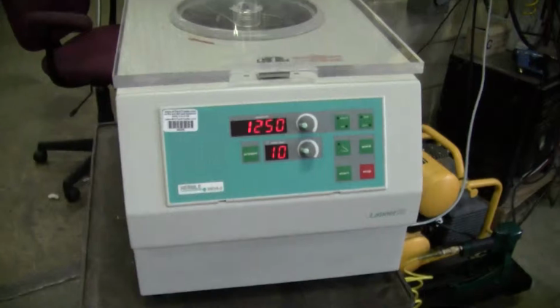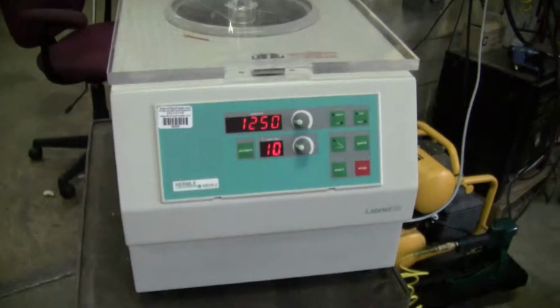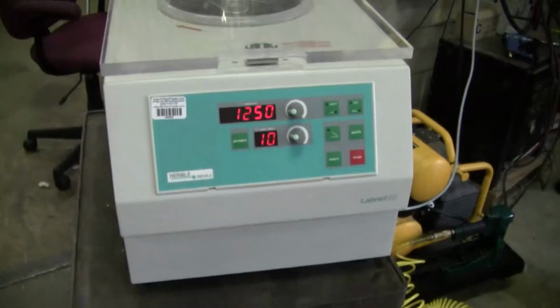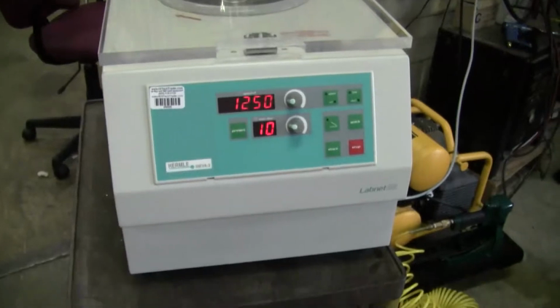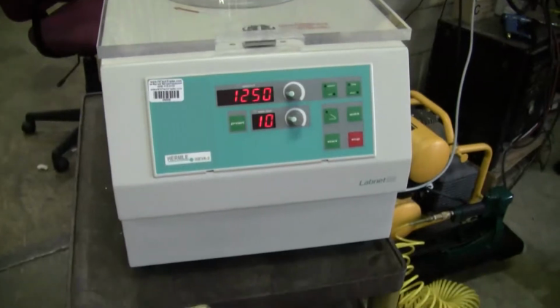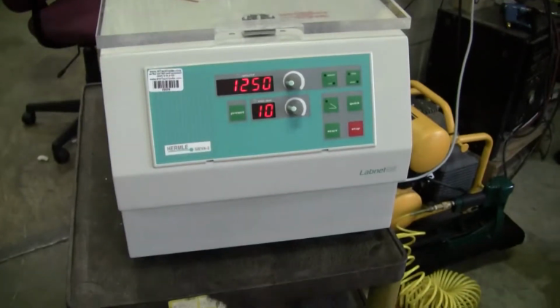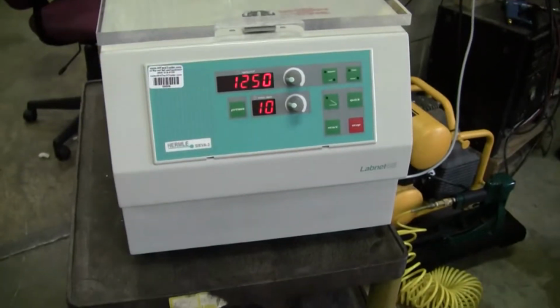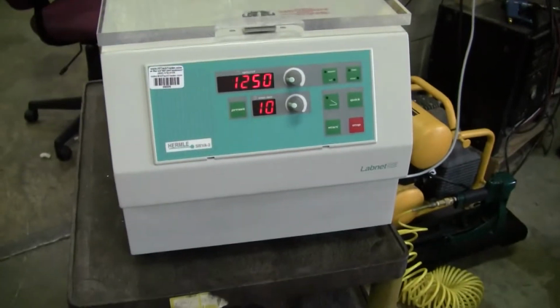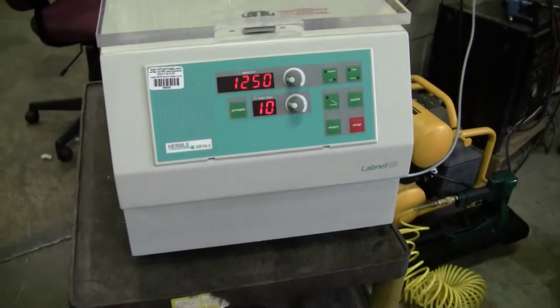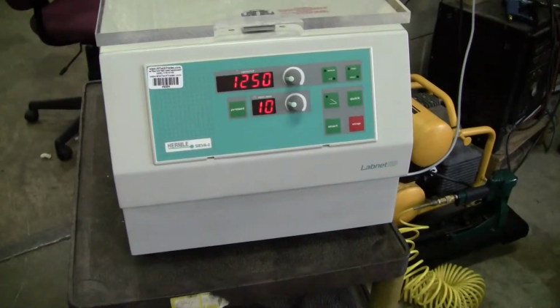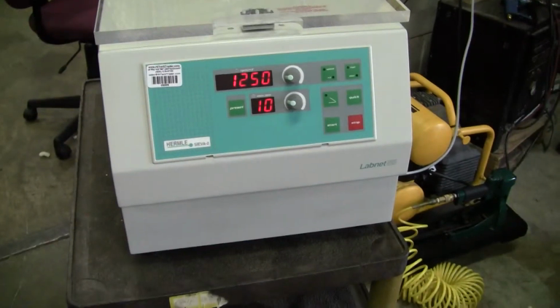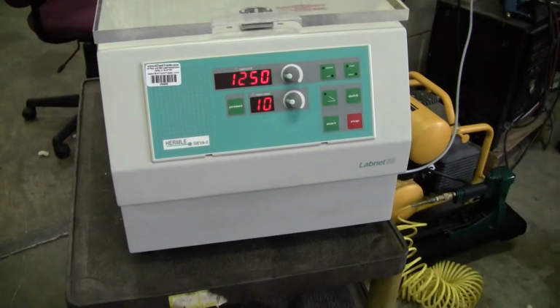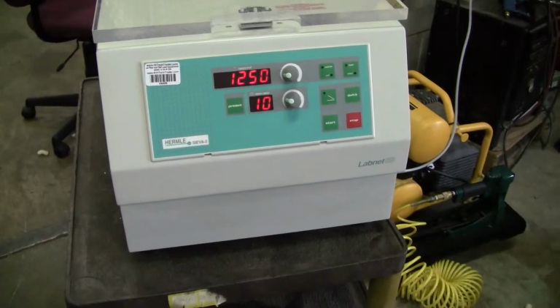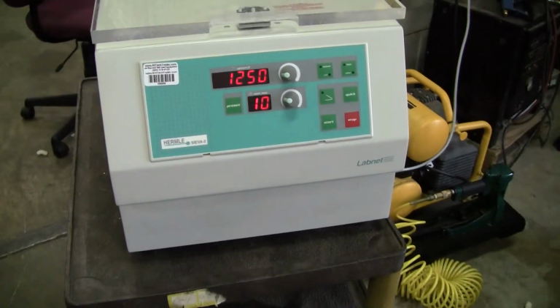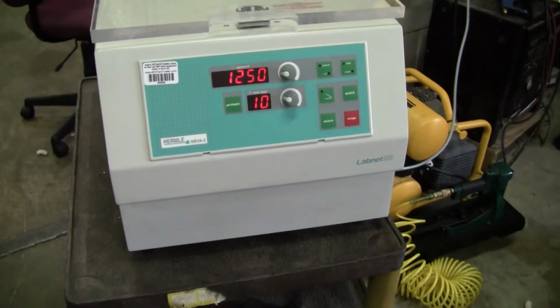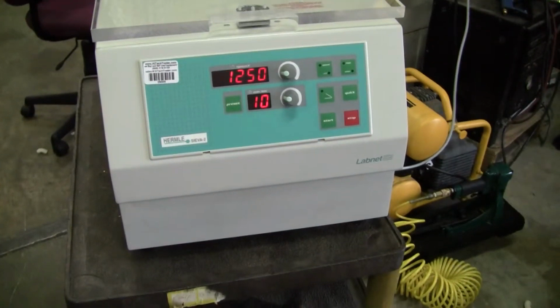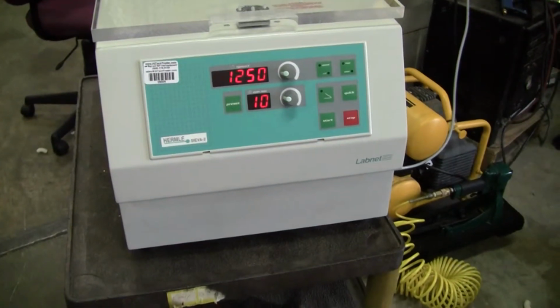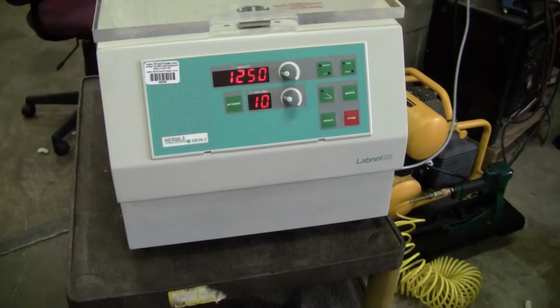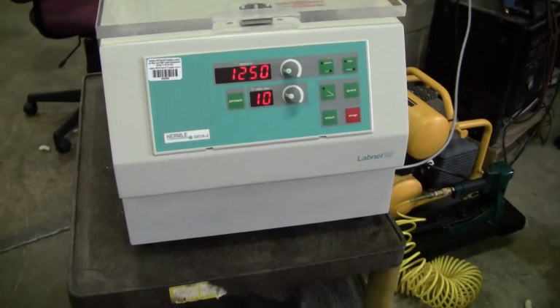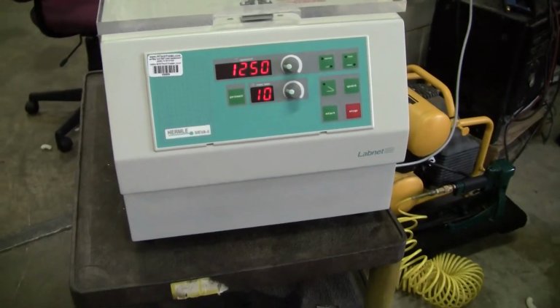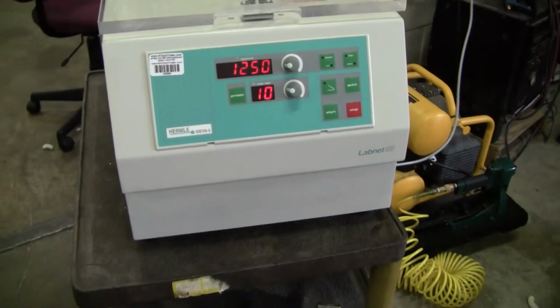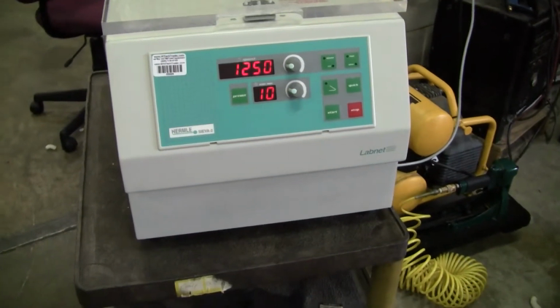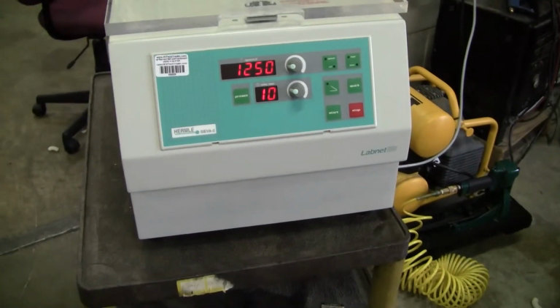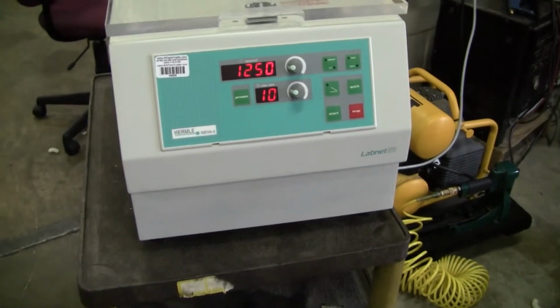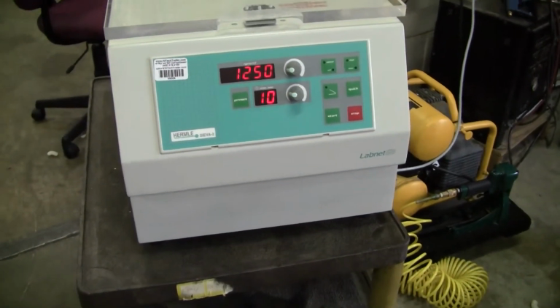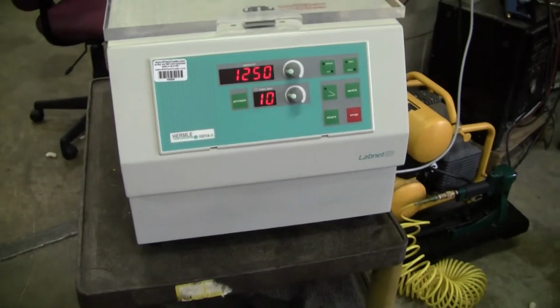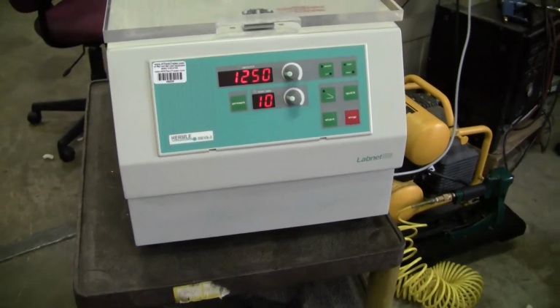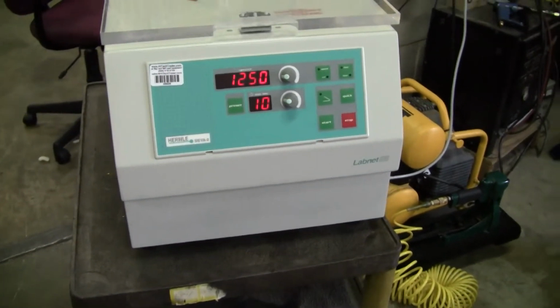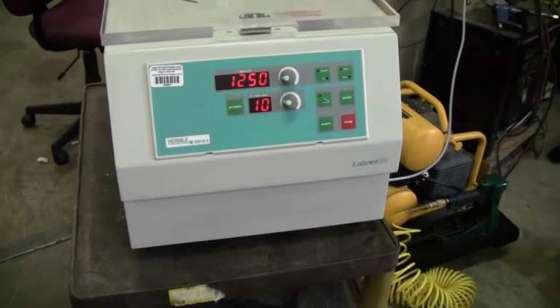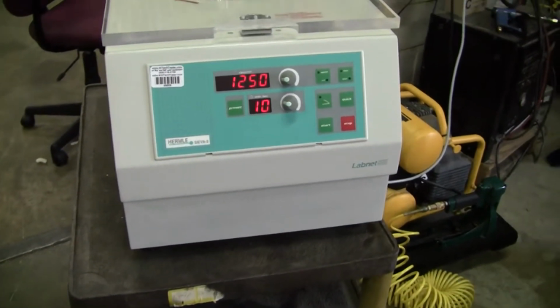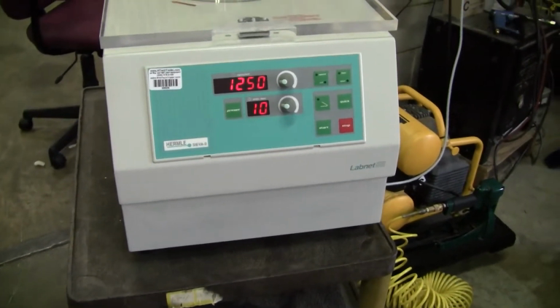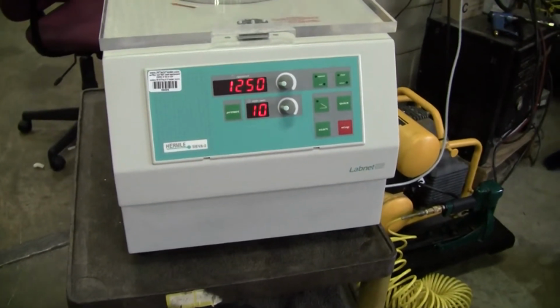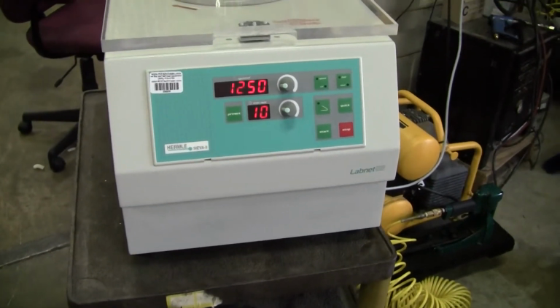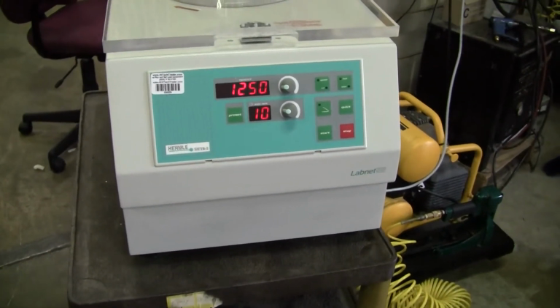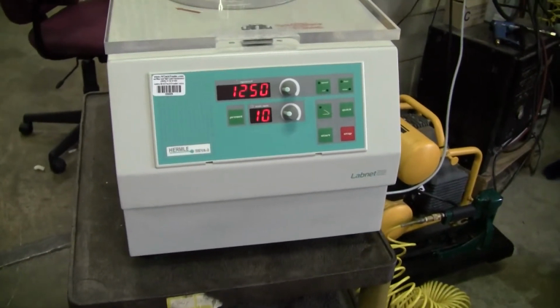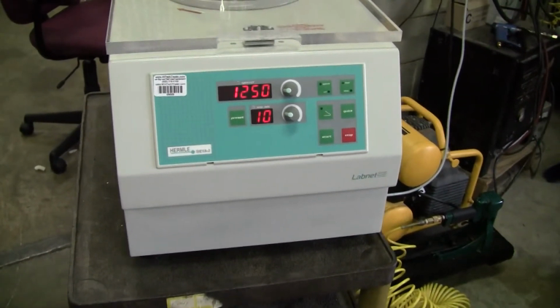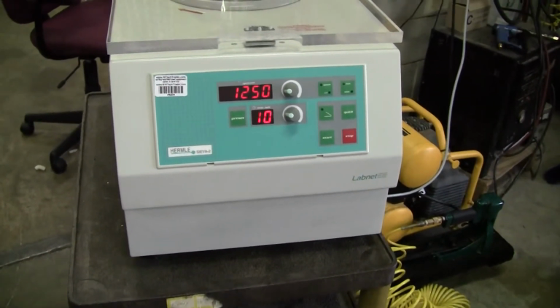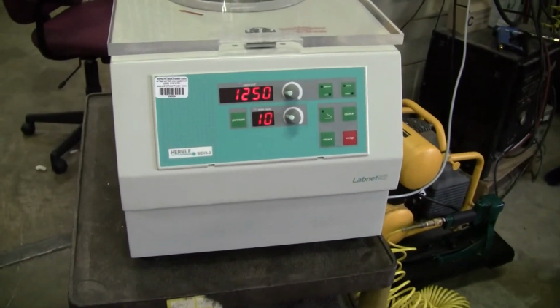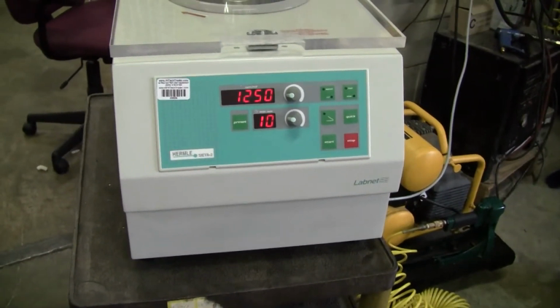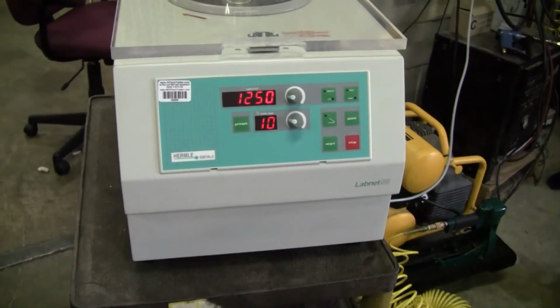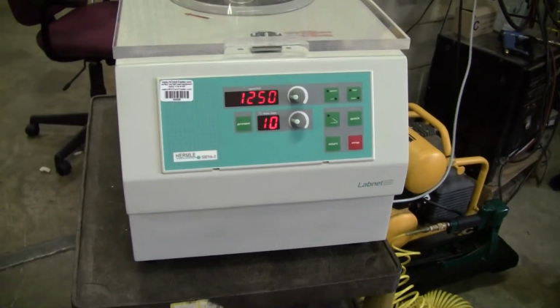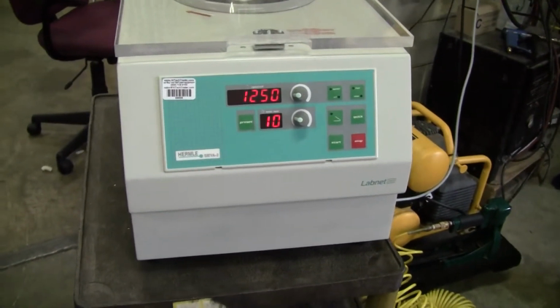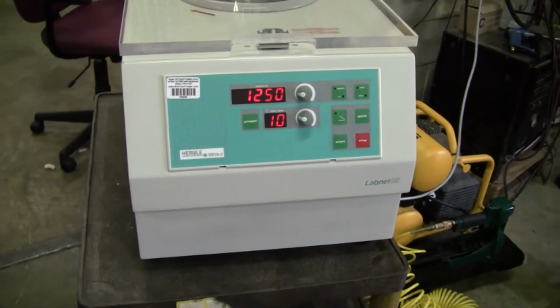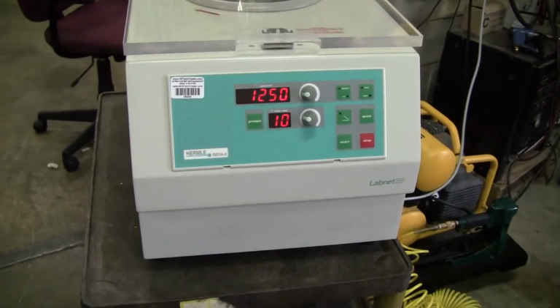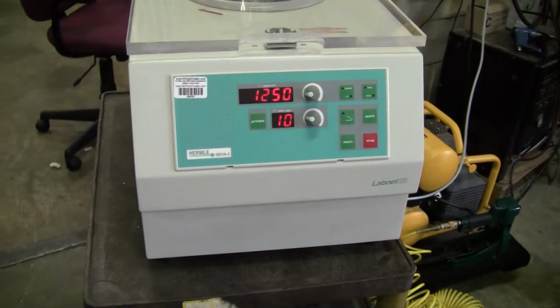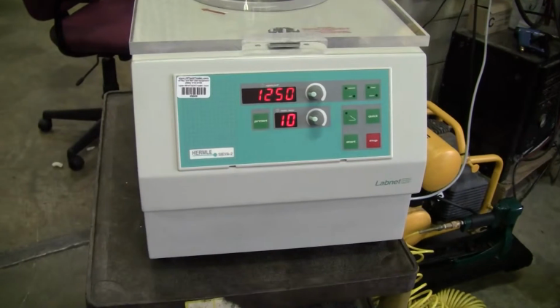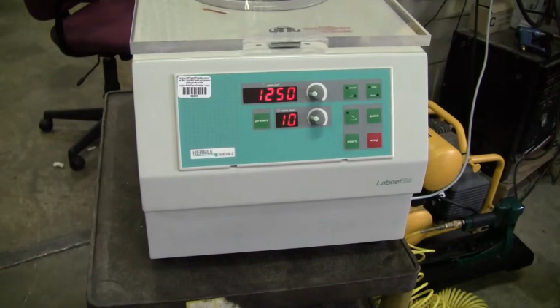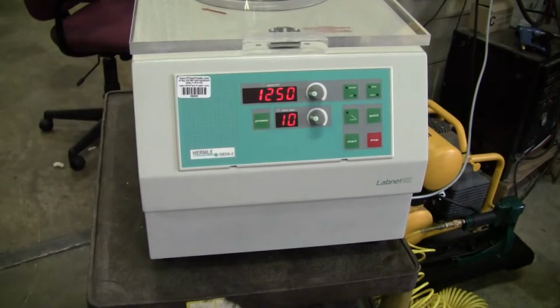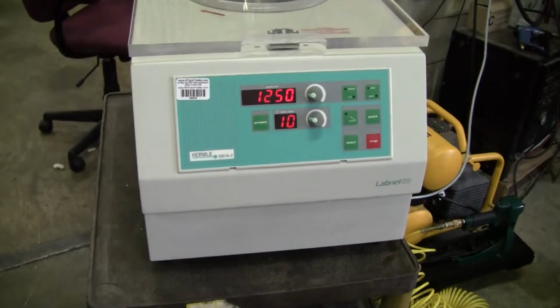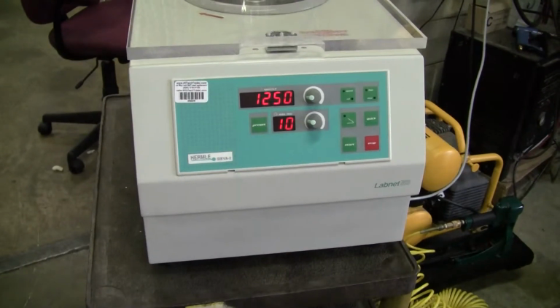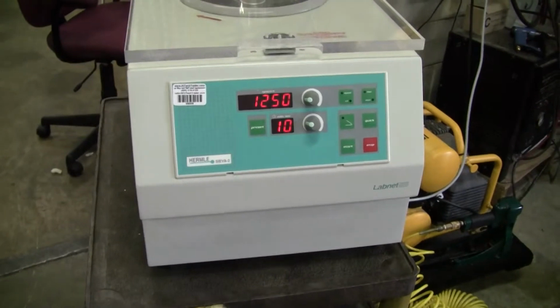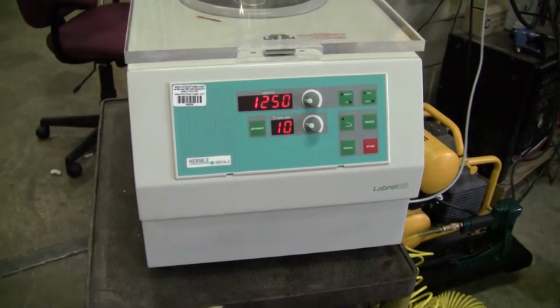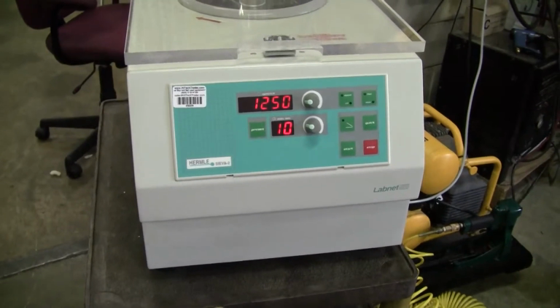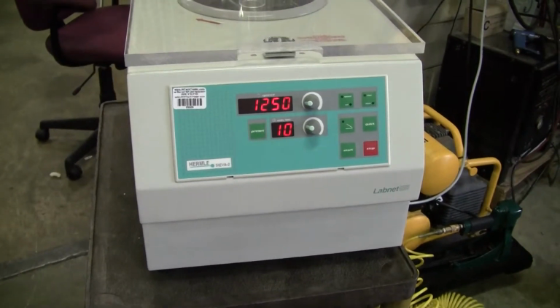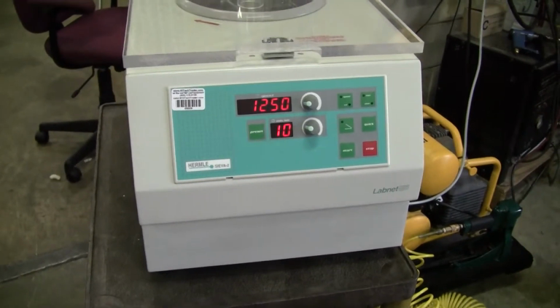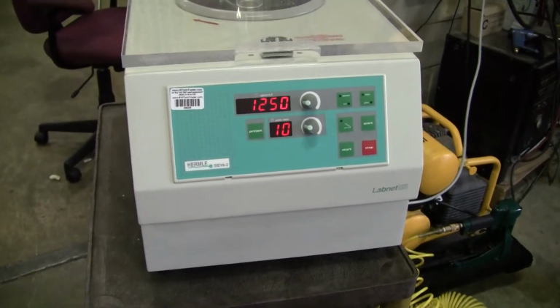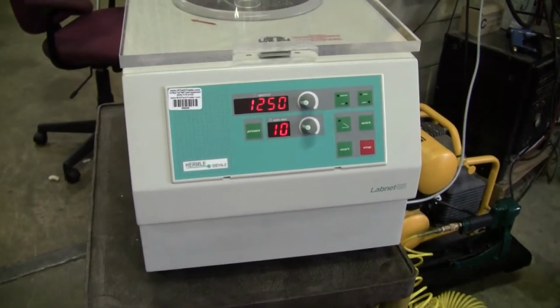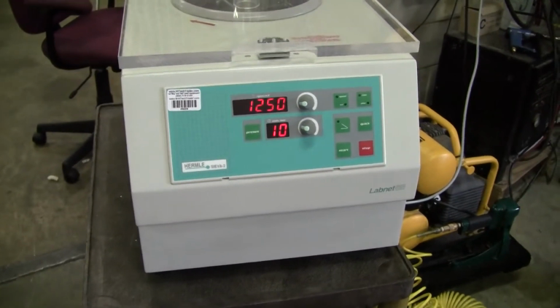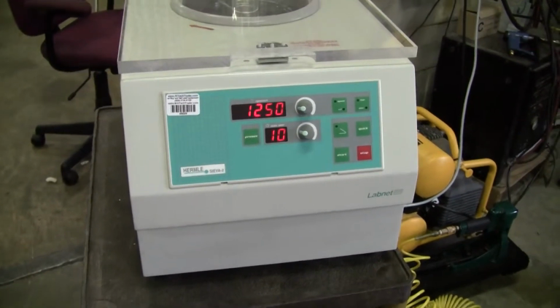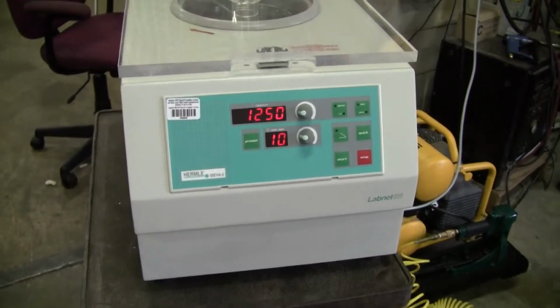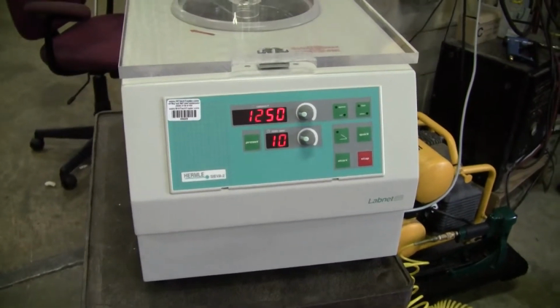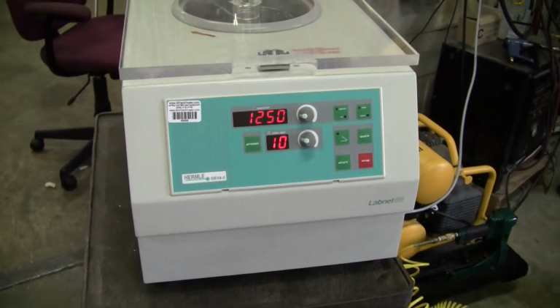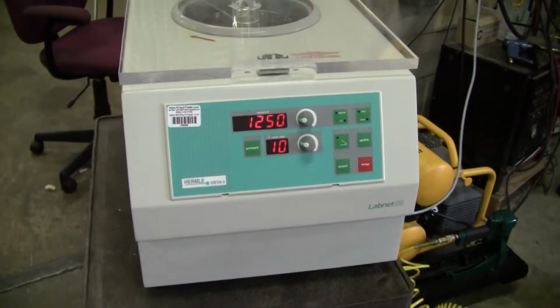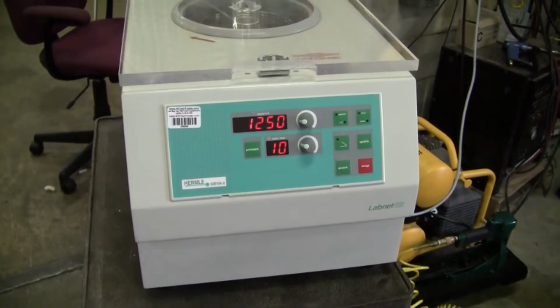Hi, this is Michael Naitow from Hitech Trader. Today we're looking at the LabNet Continuous Basket Centrifuge.